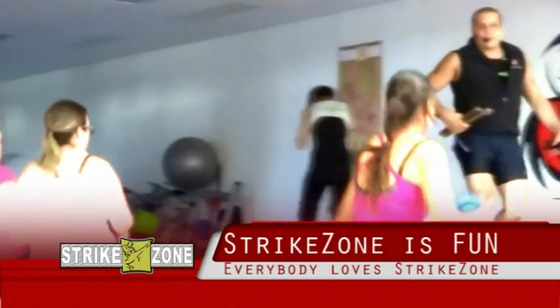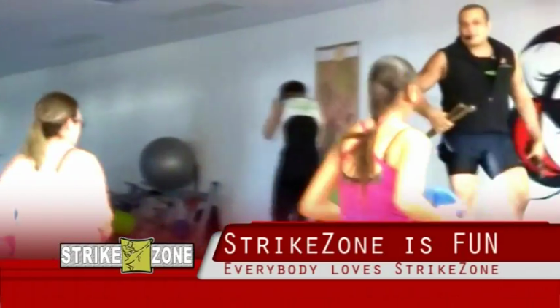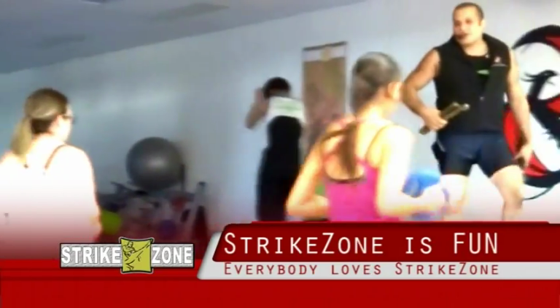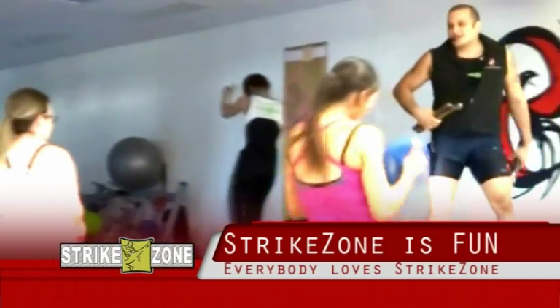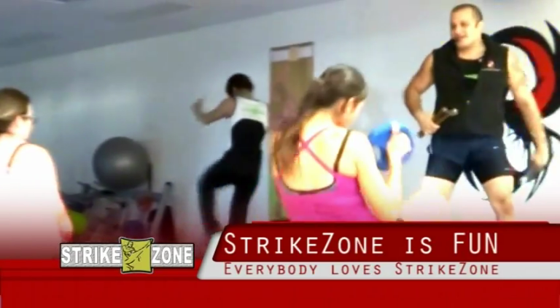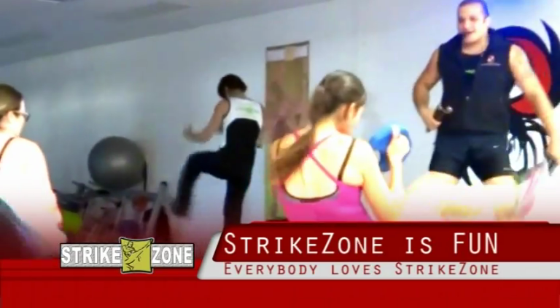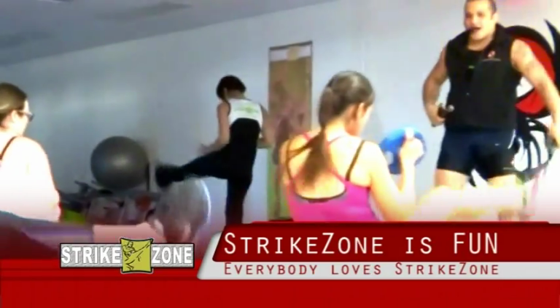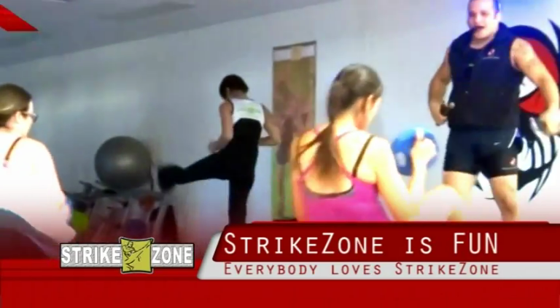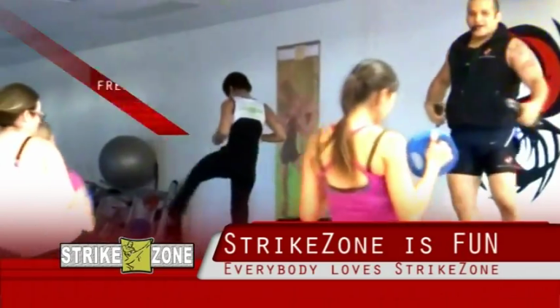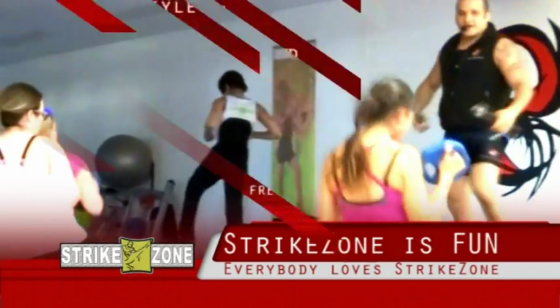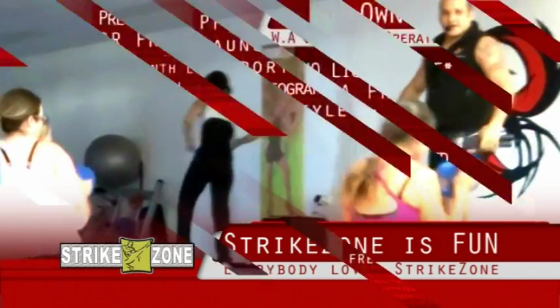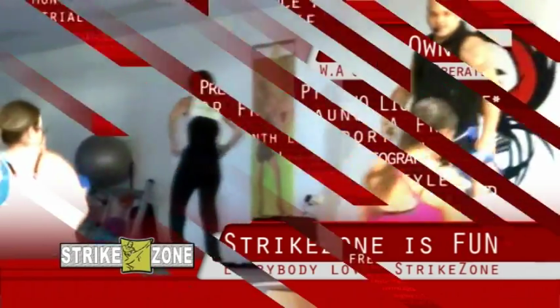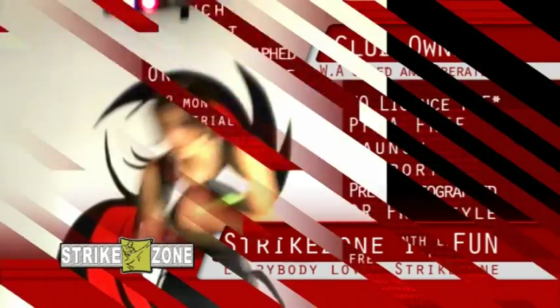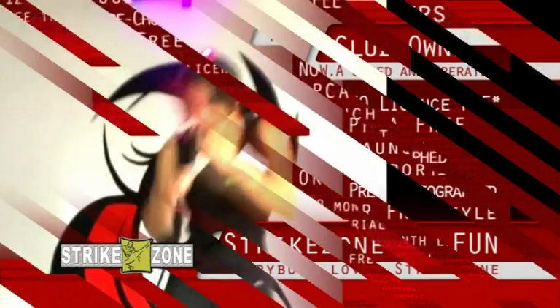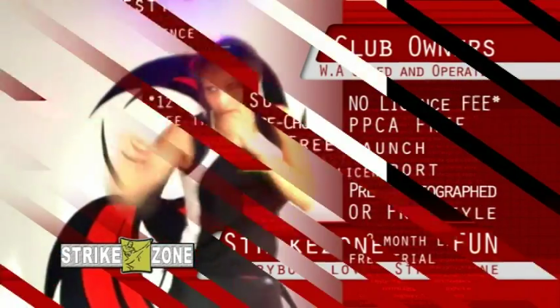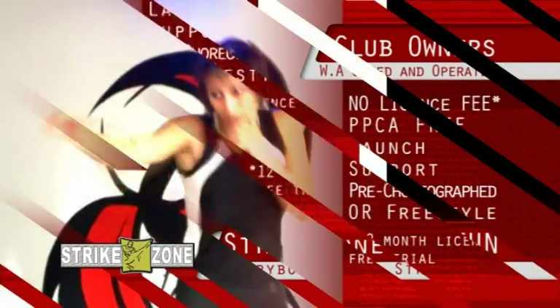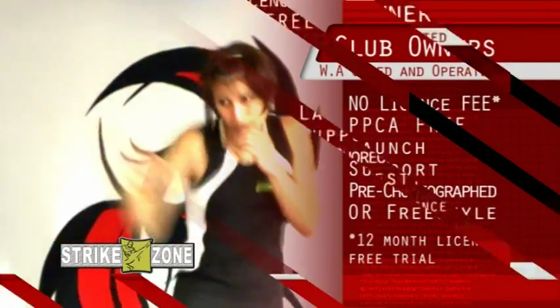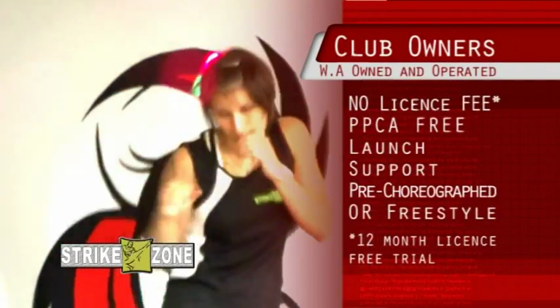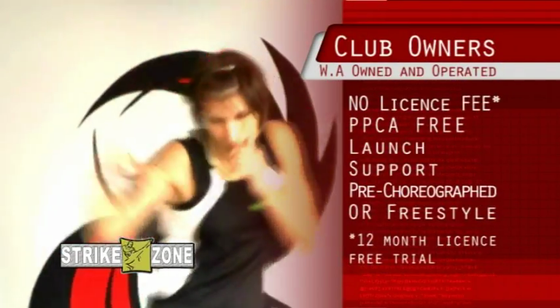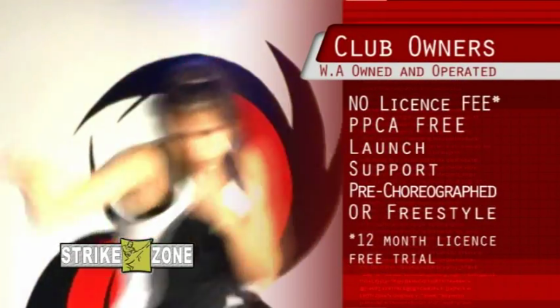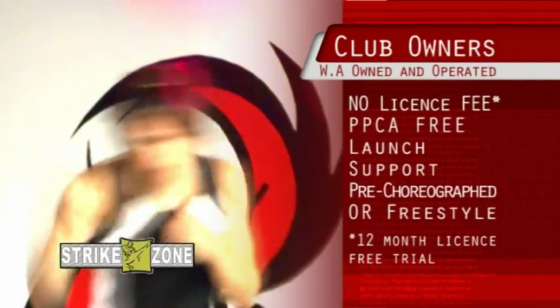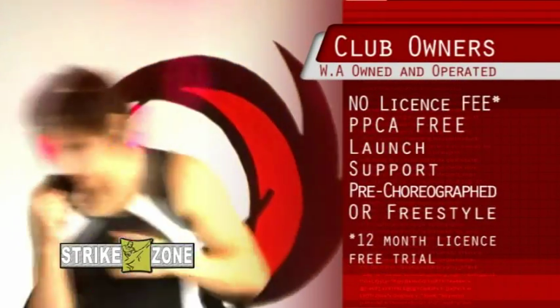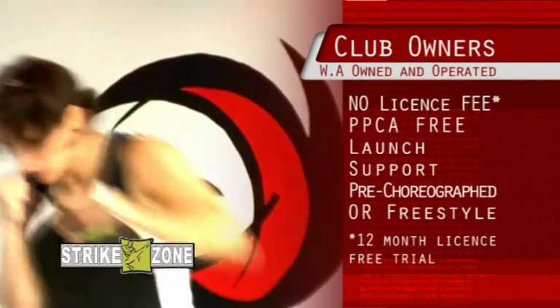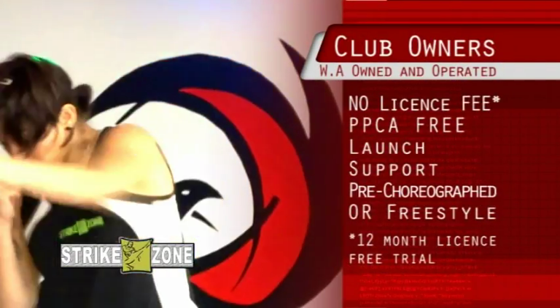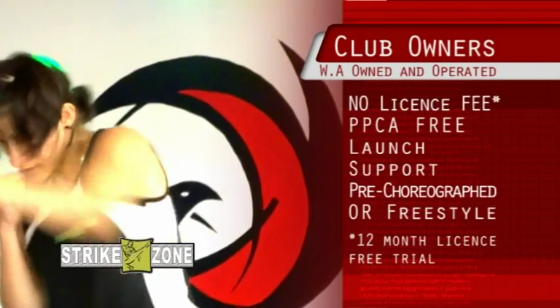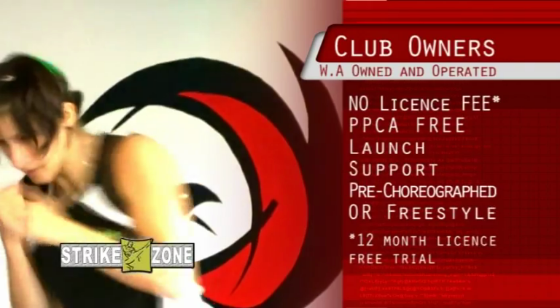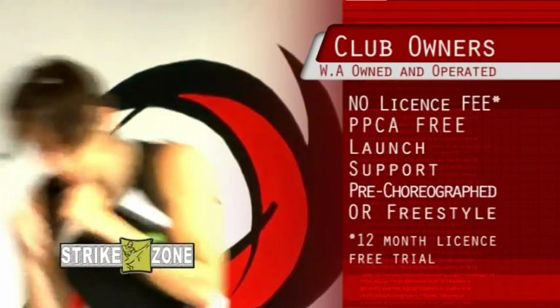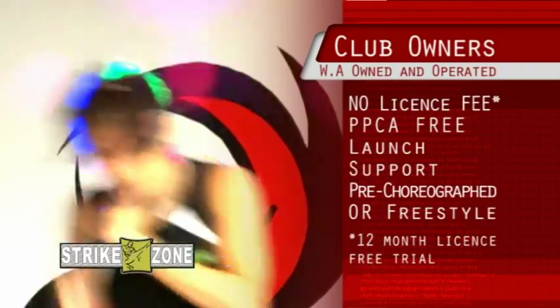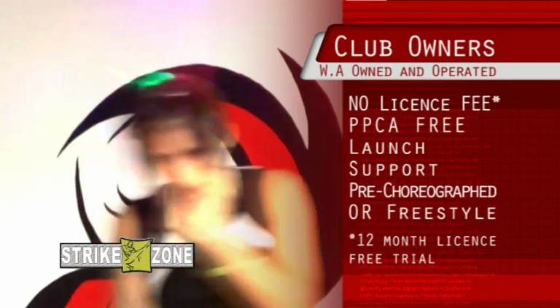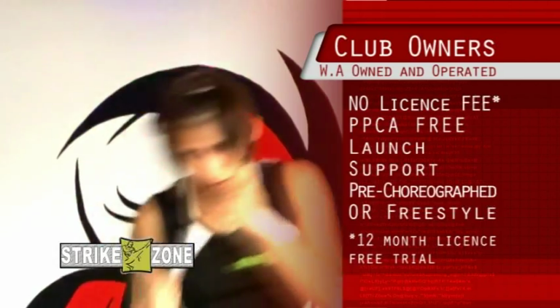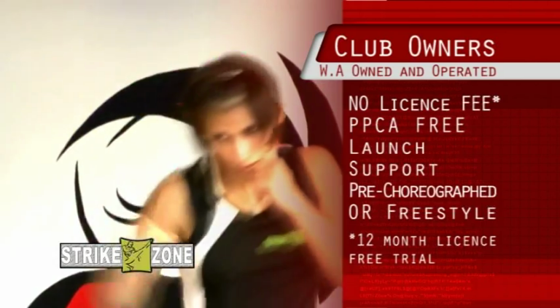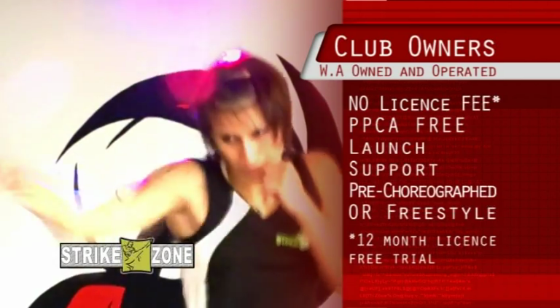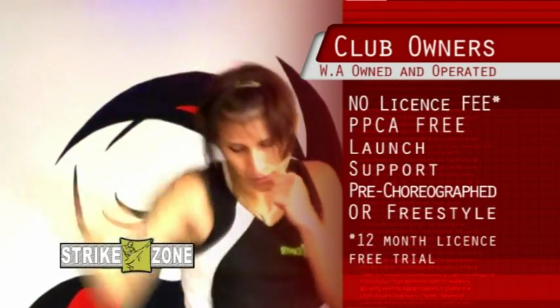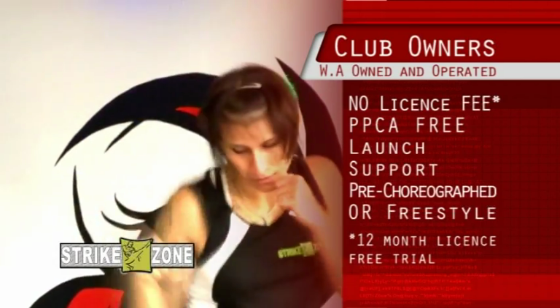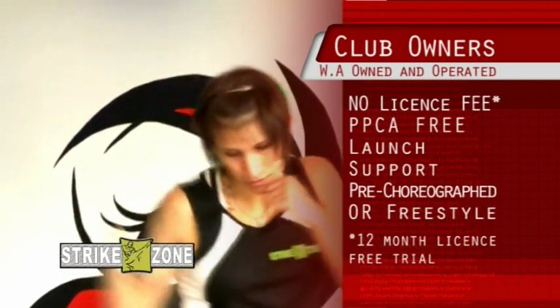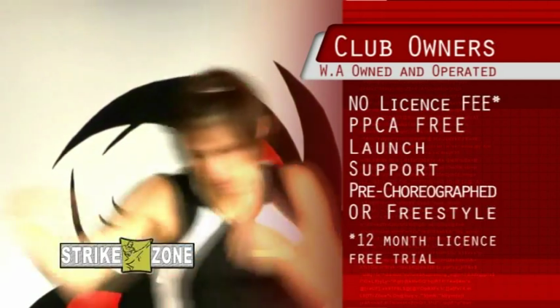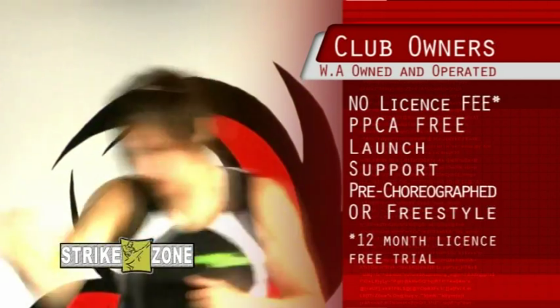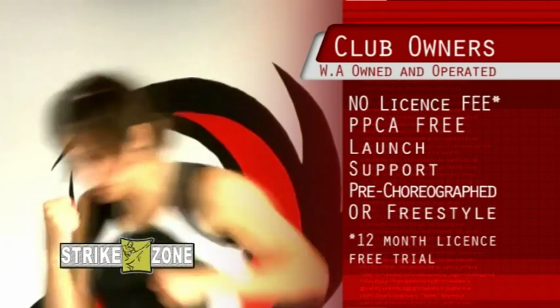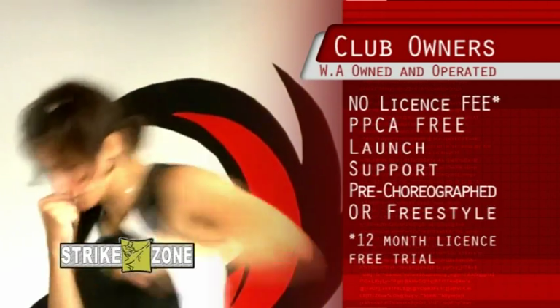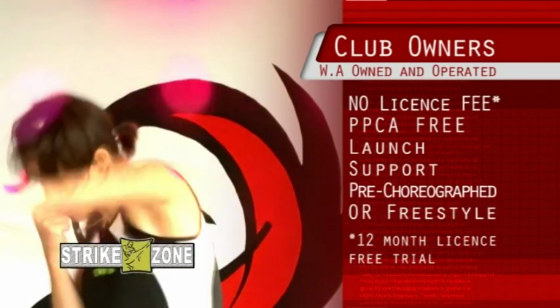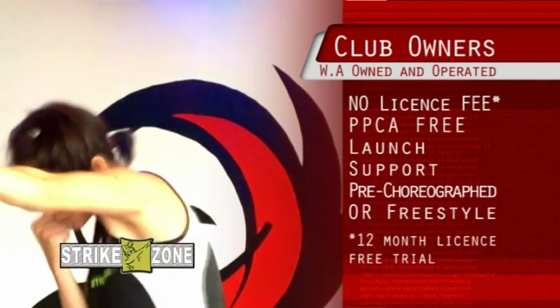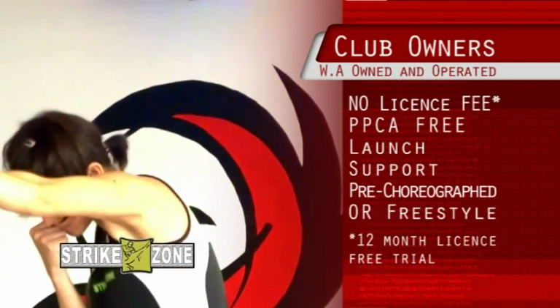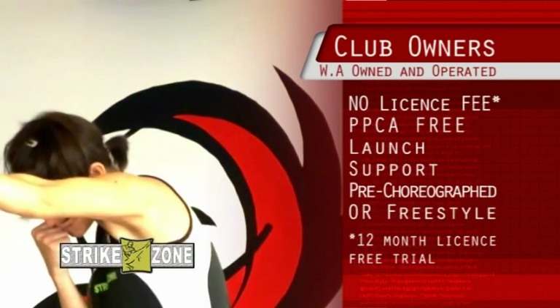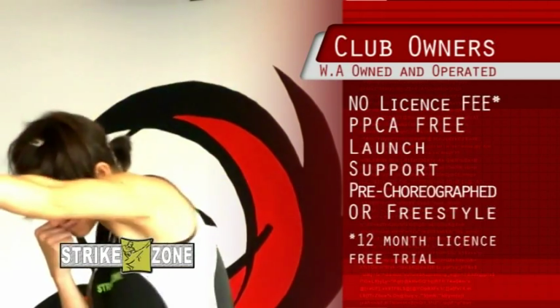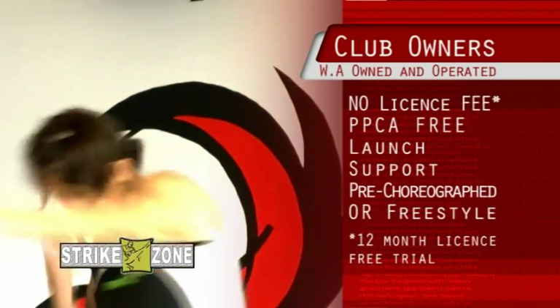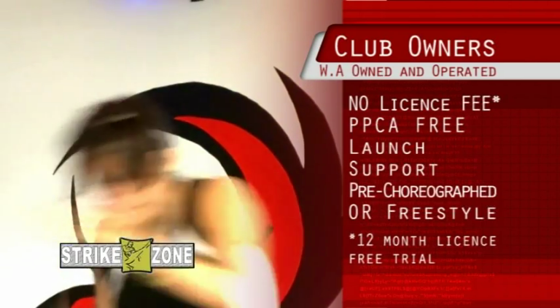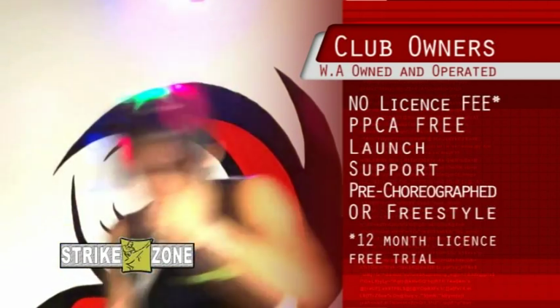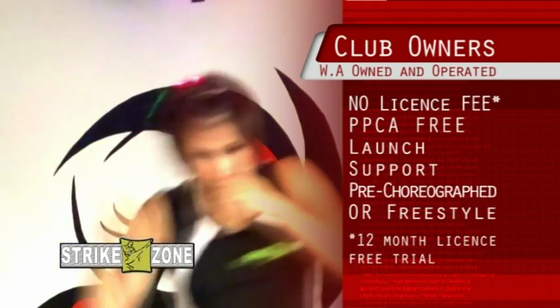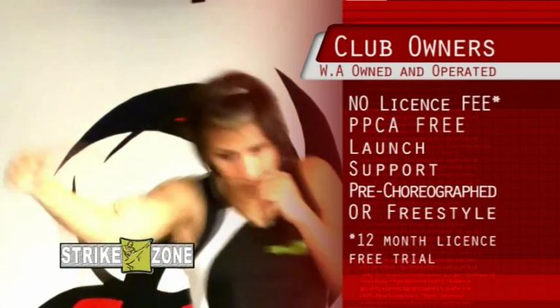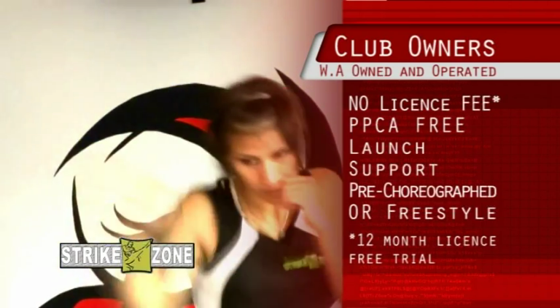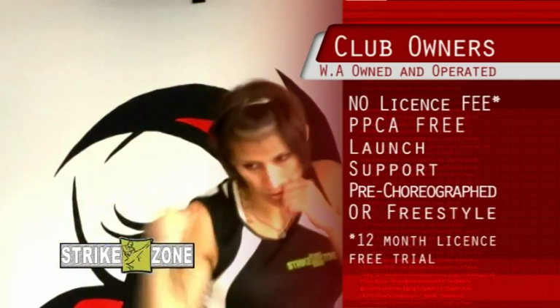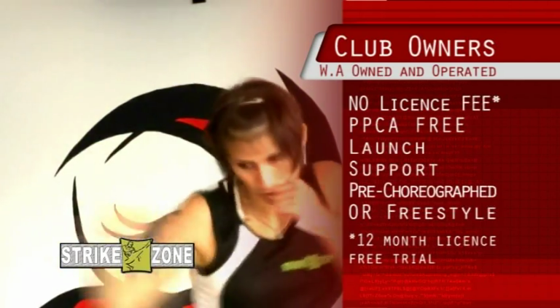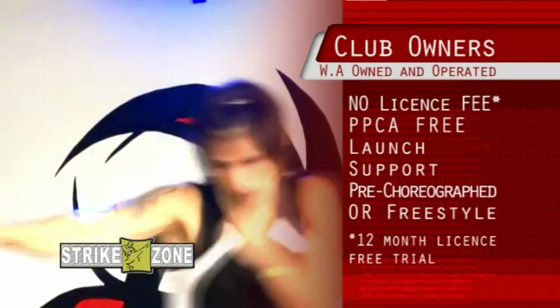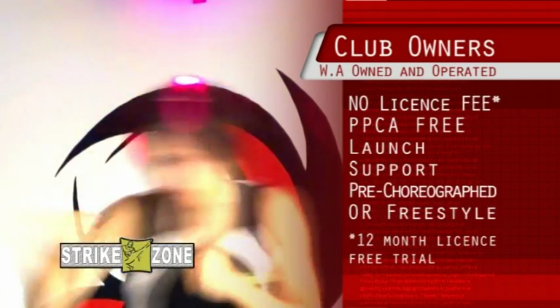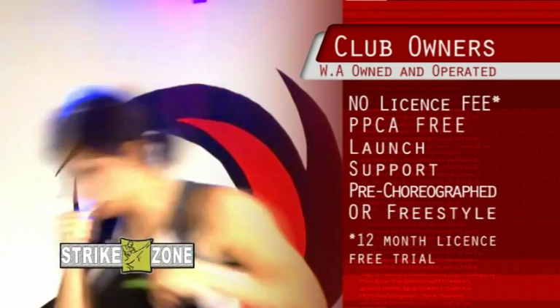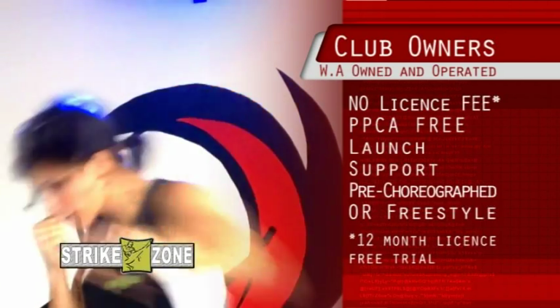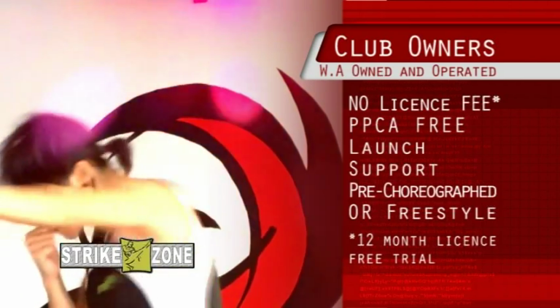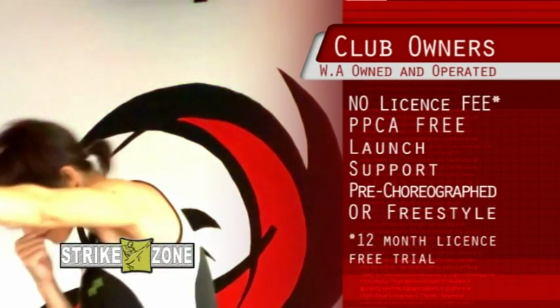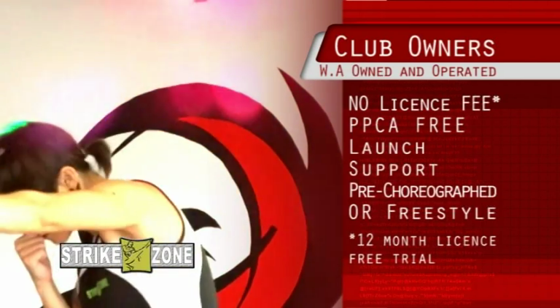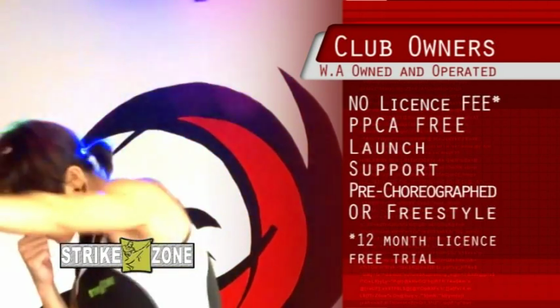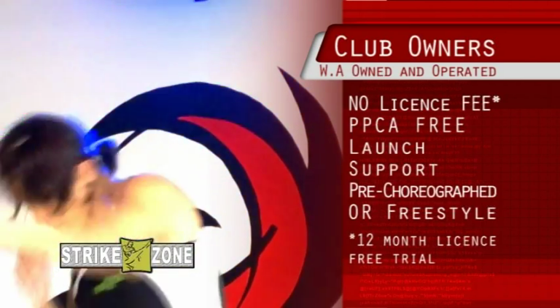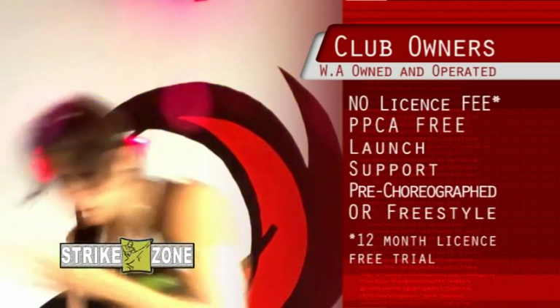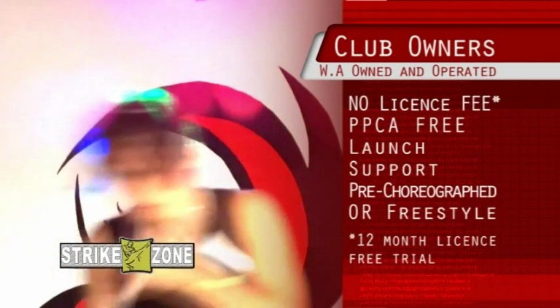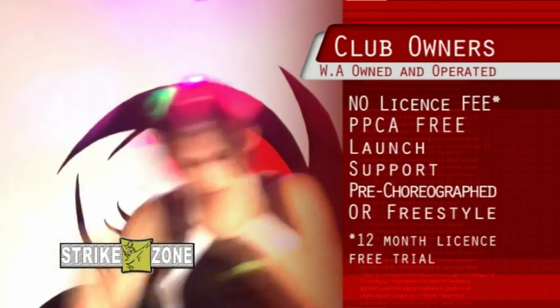We are a West Australian owned and operated business. There's no license fee if you want to try Strike Zone in your club. Call us if you want some more information.